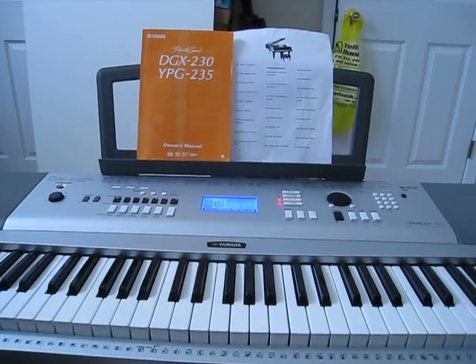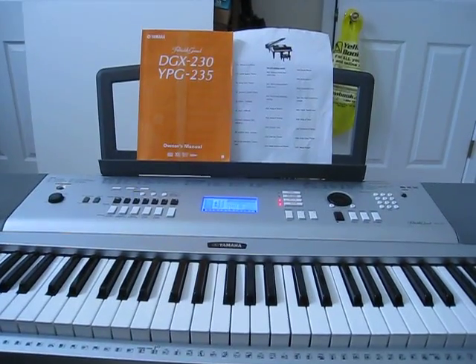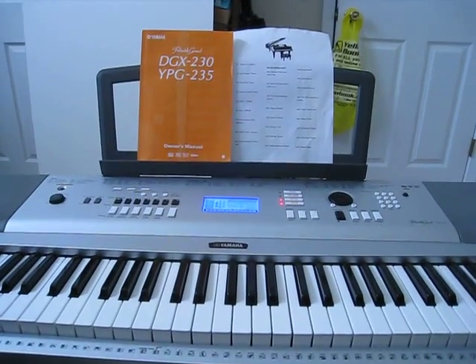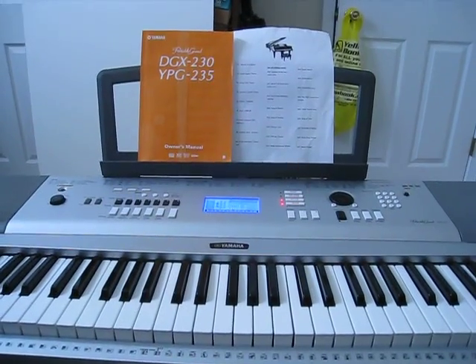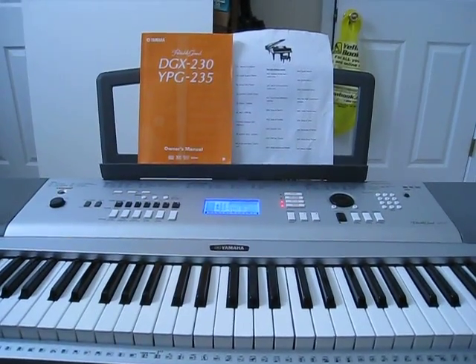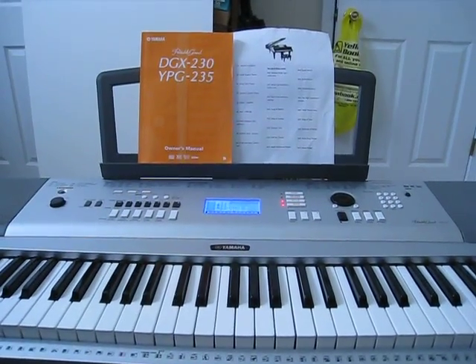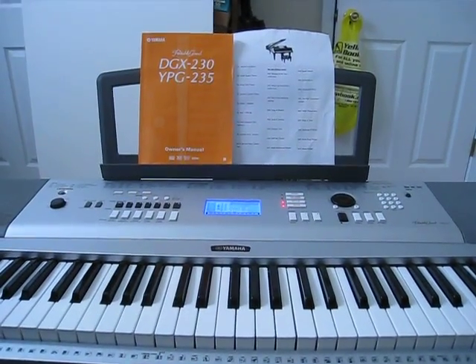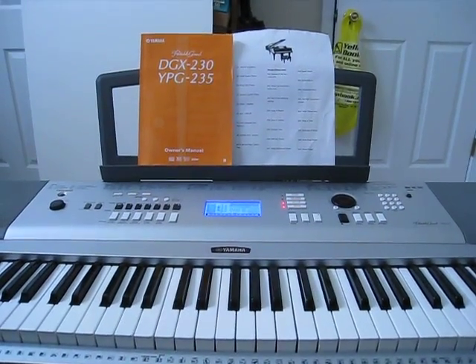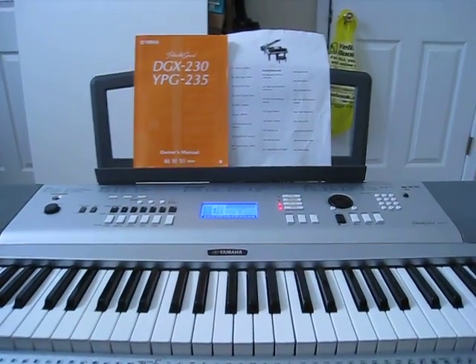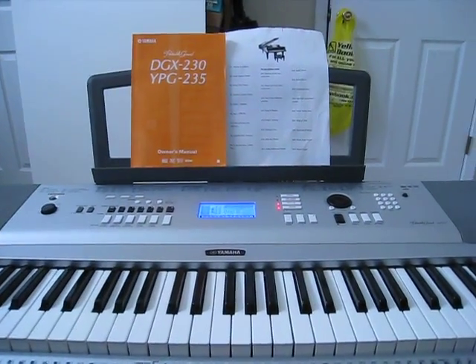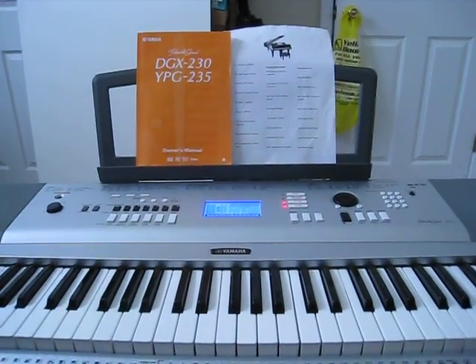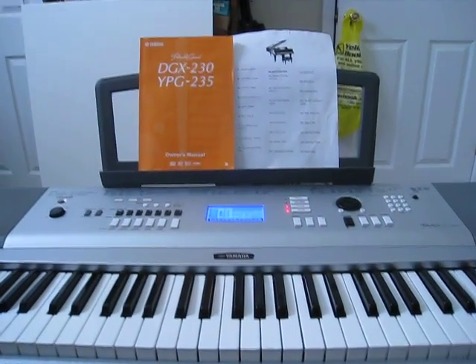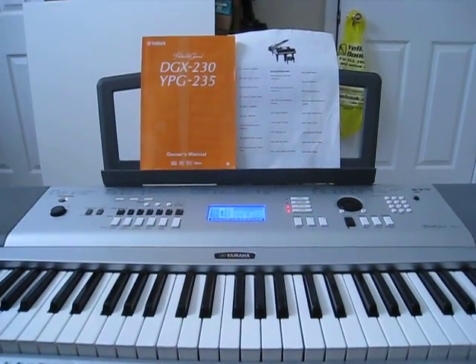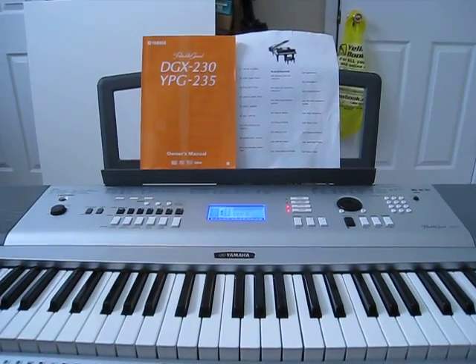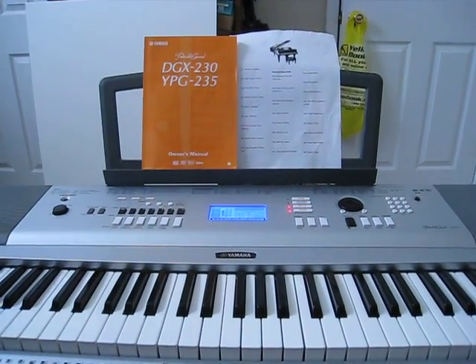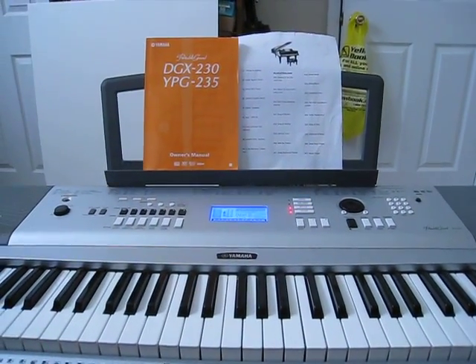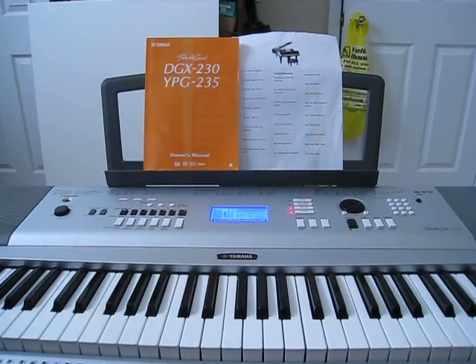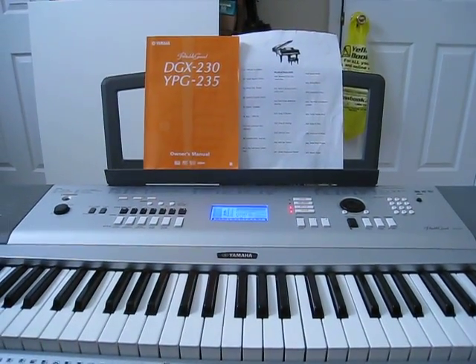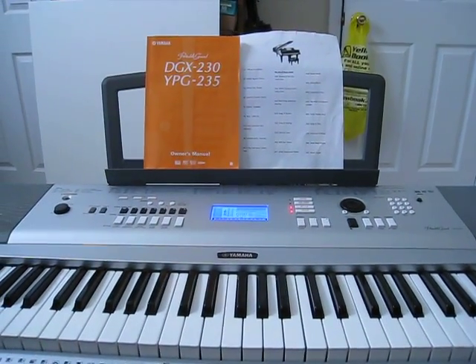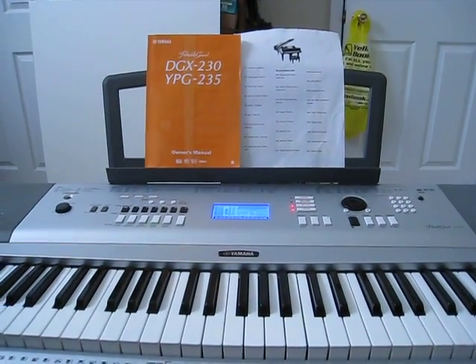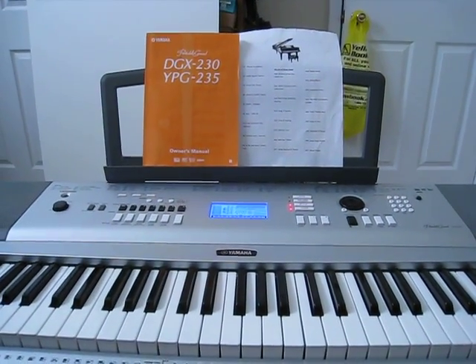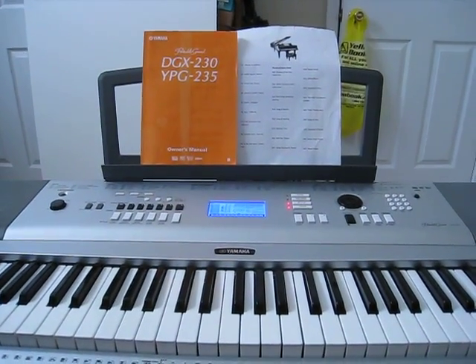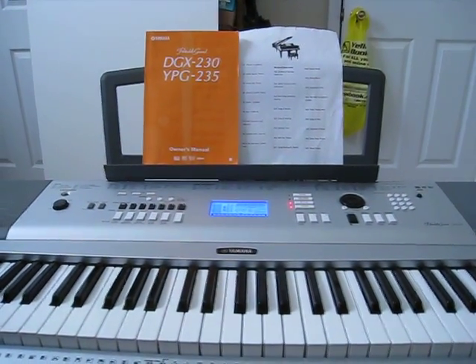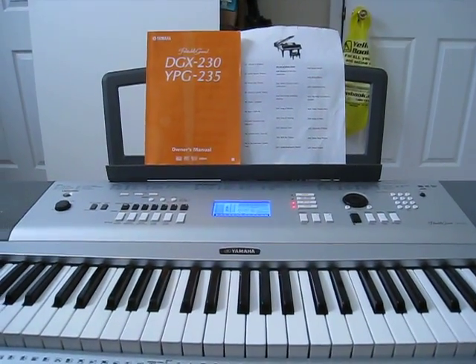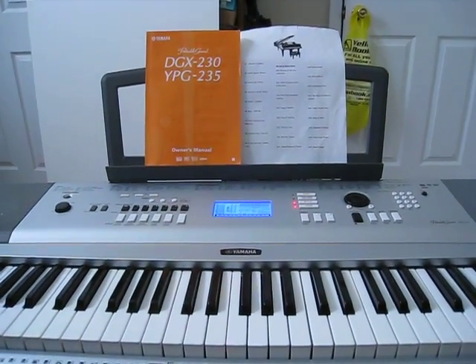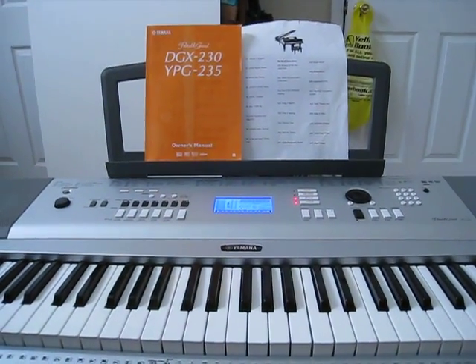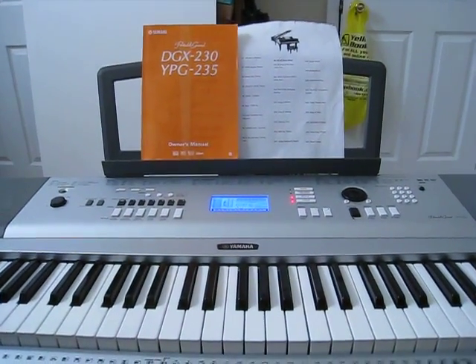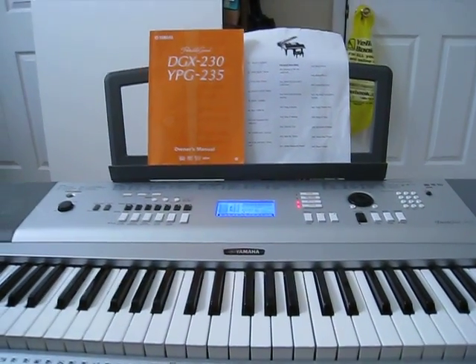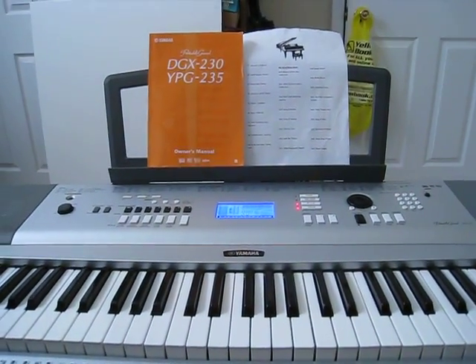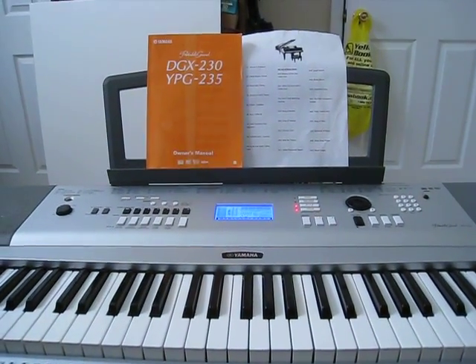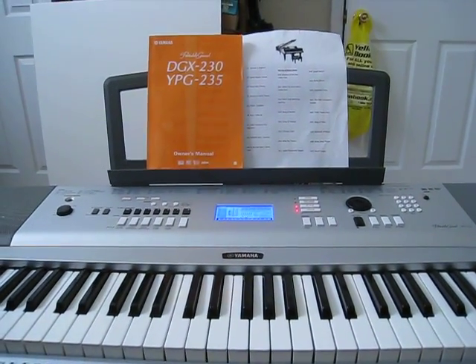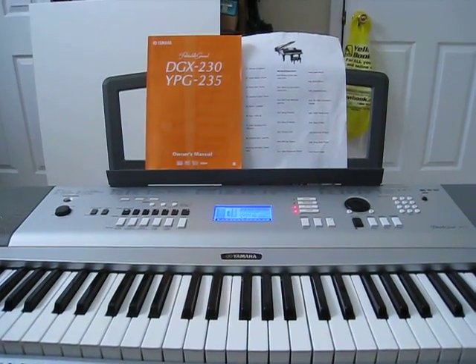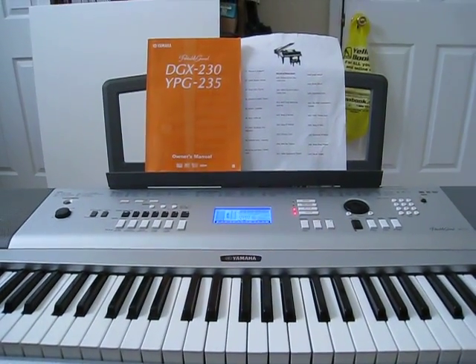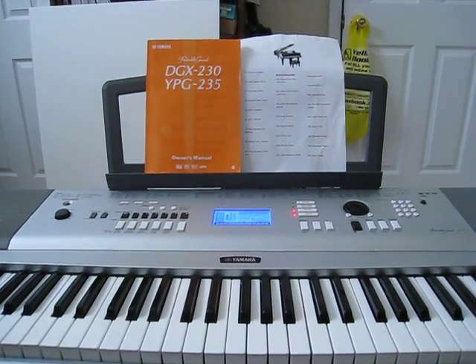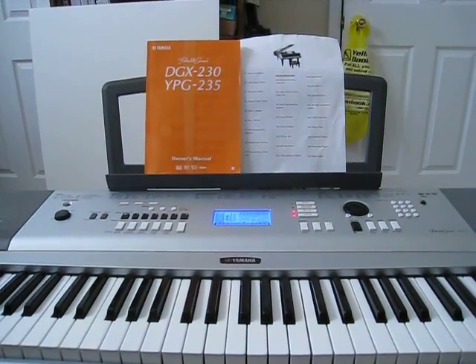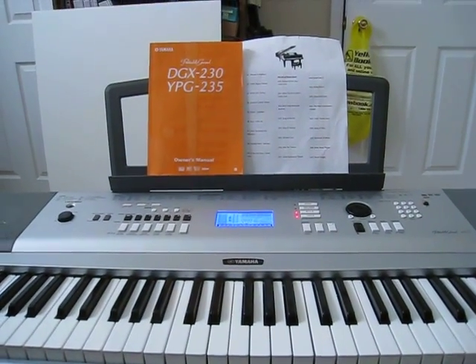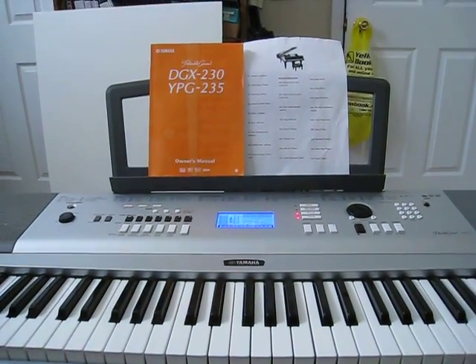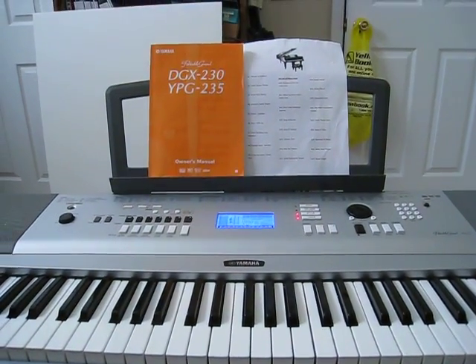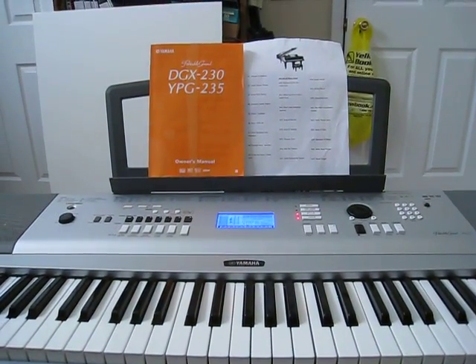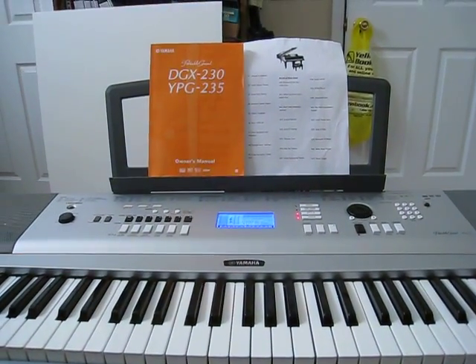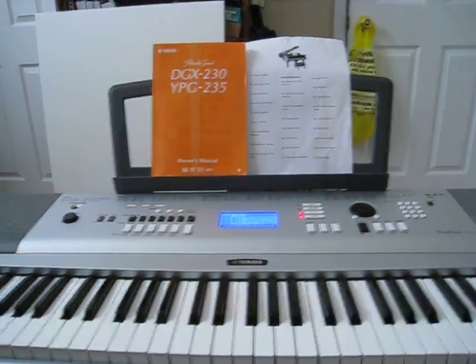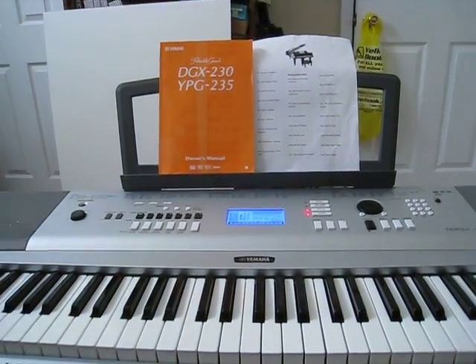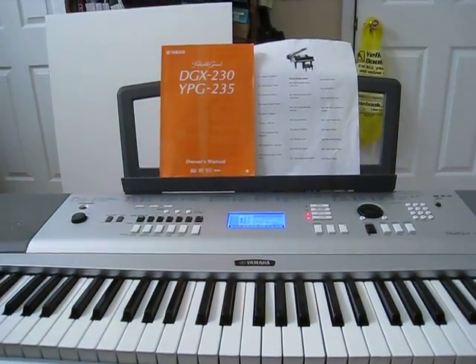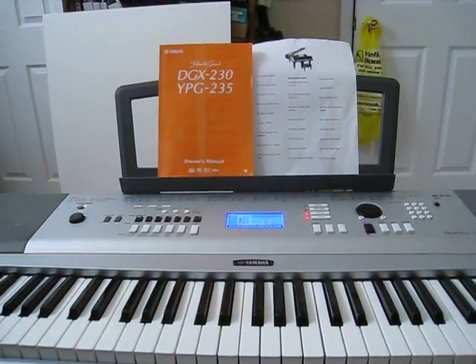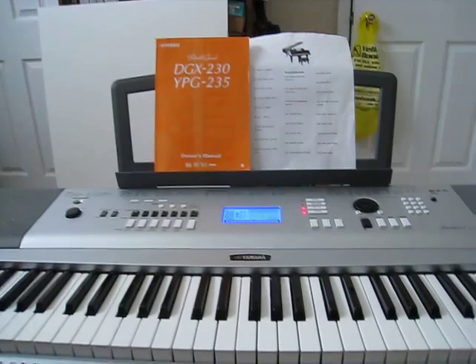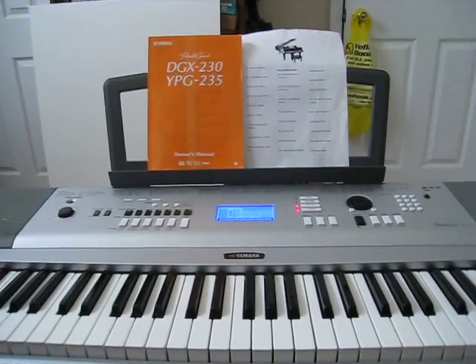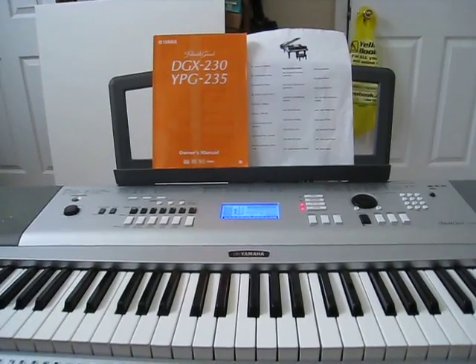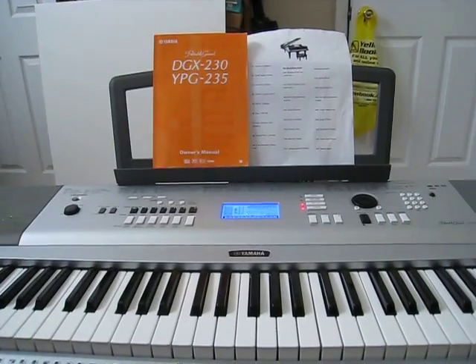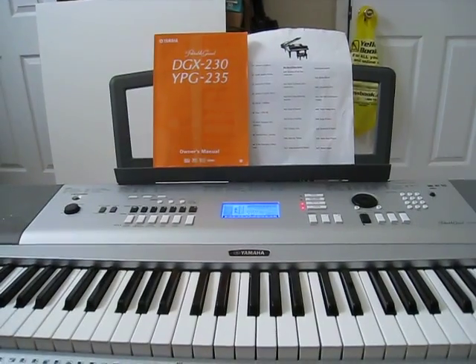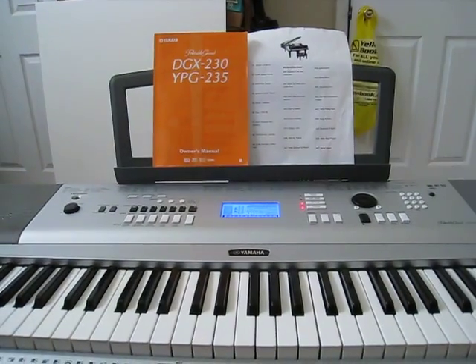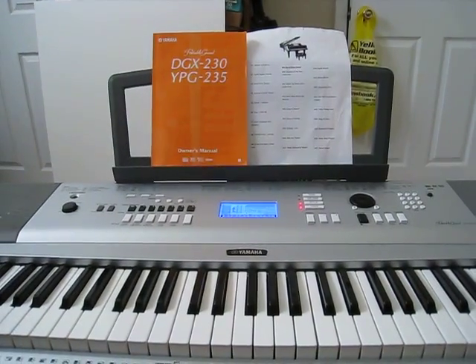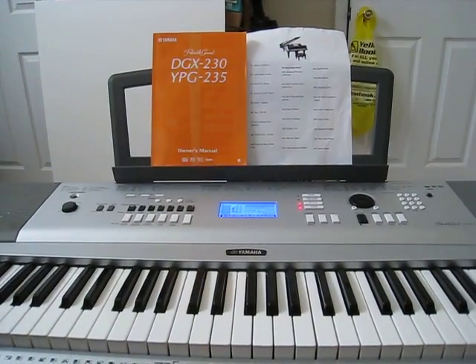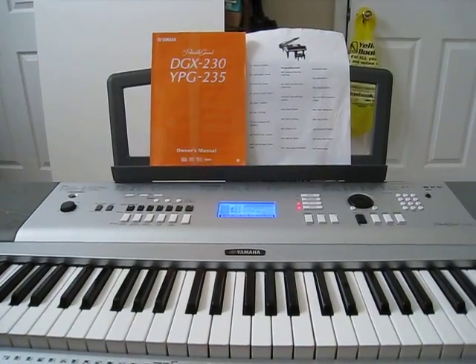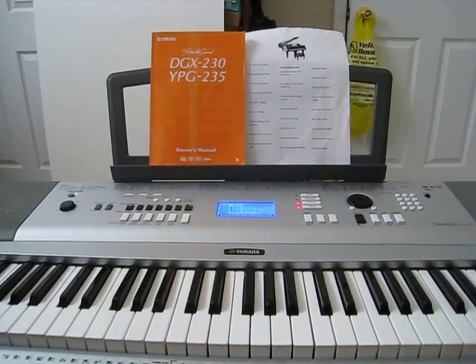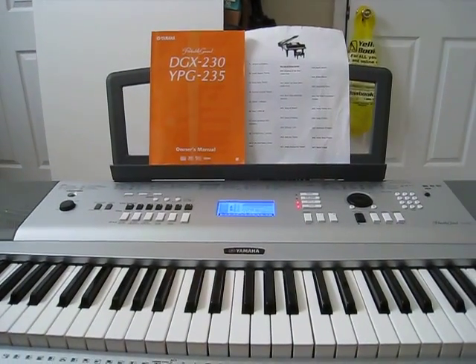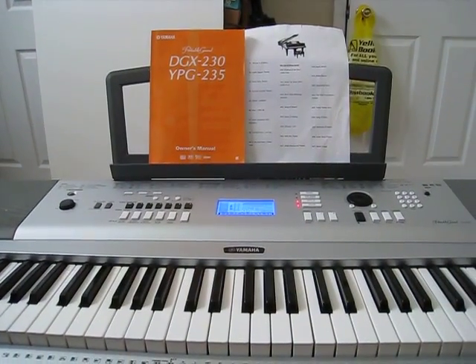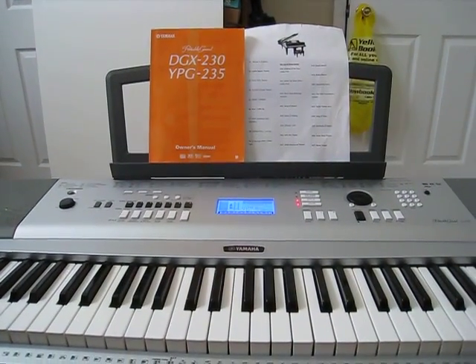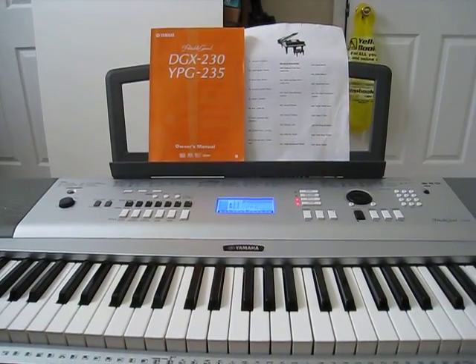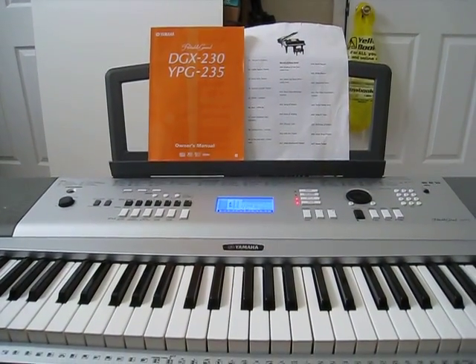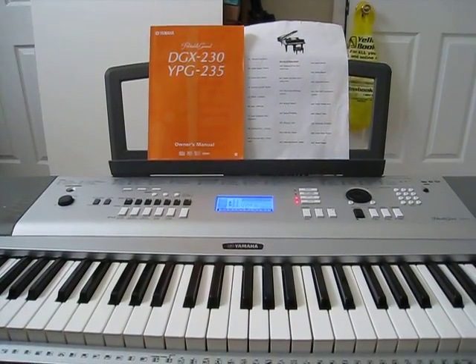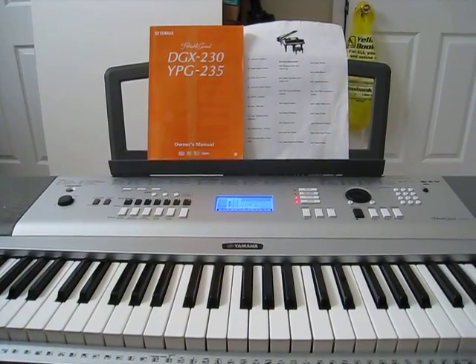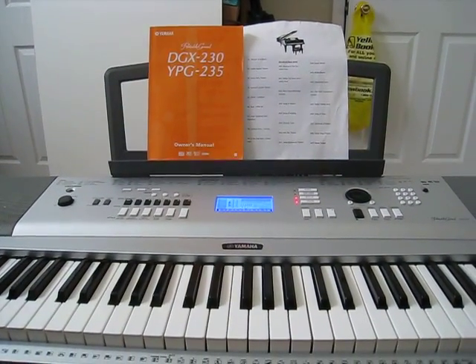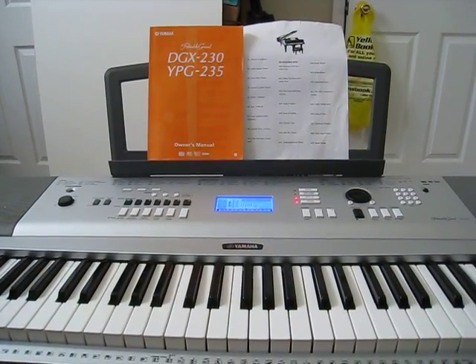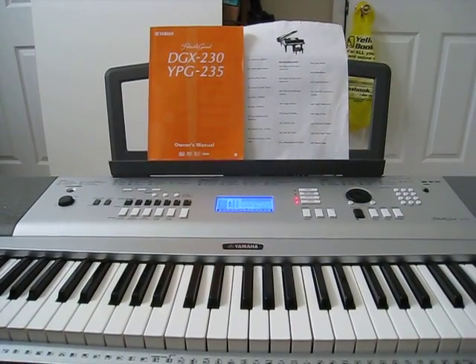Hello, this is the Sleeve, and today I'll be teaching you how to play Ganon's Castle theme on piano.